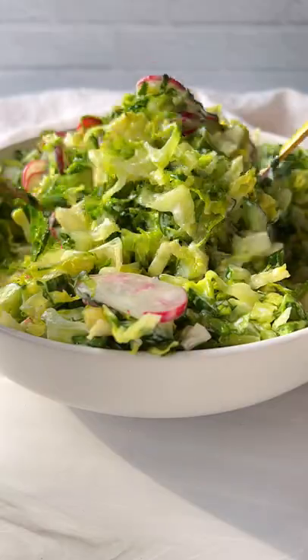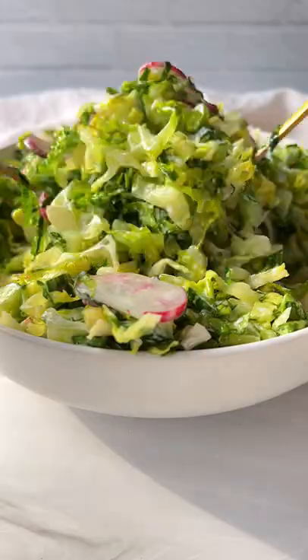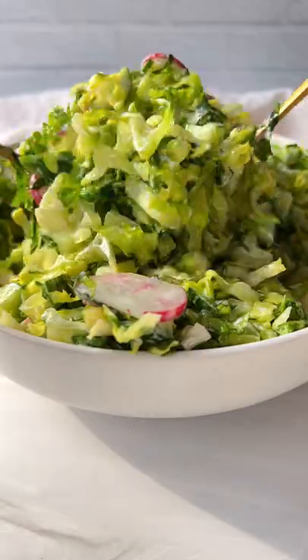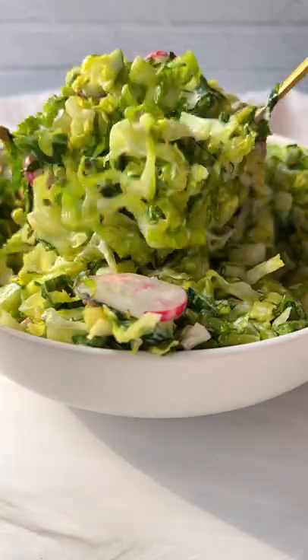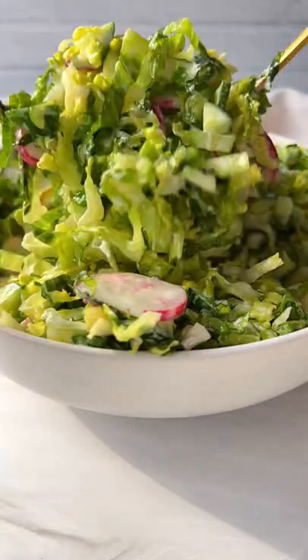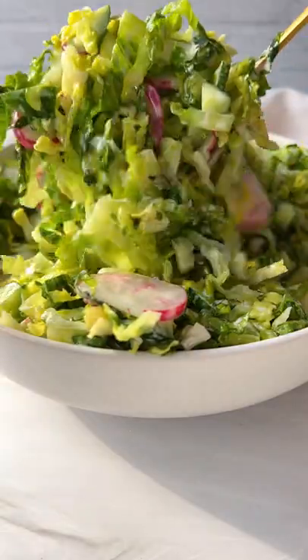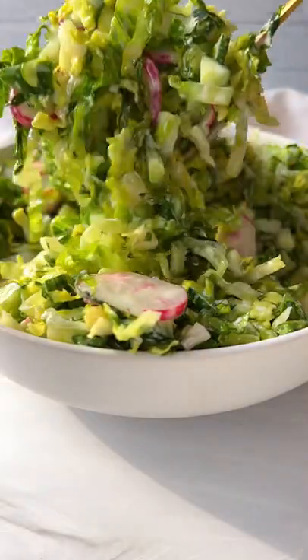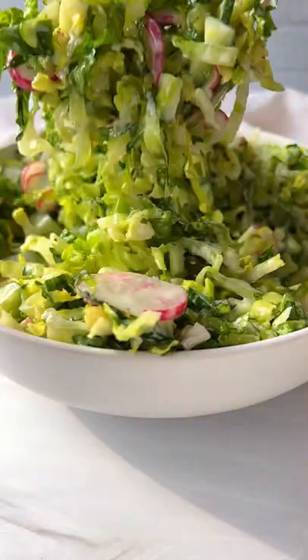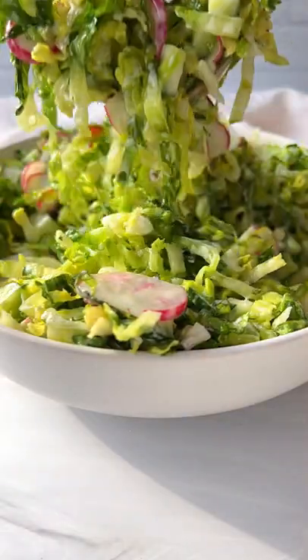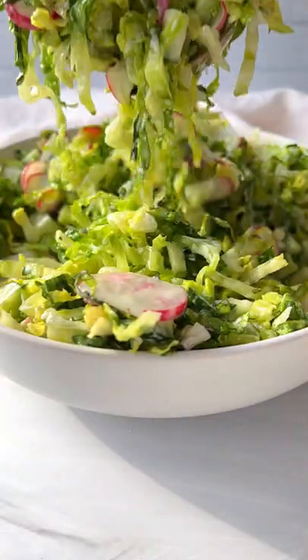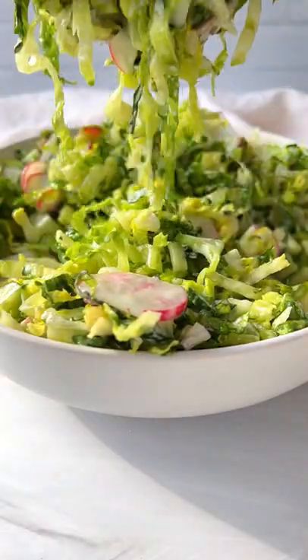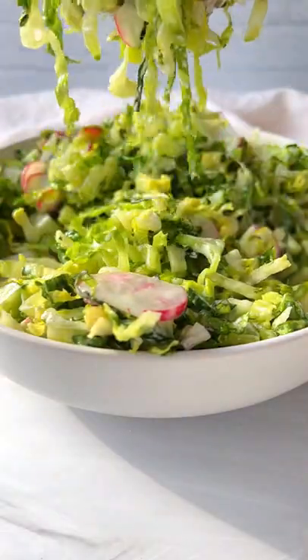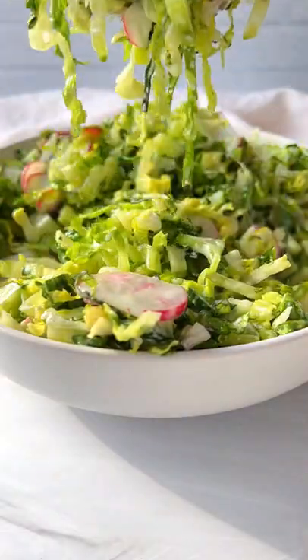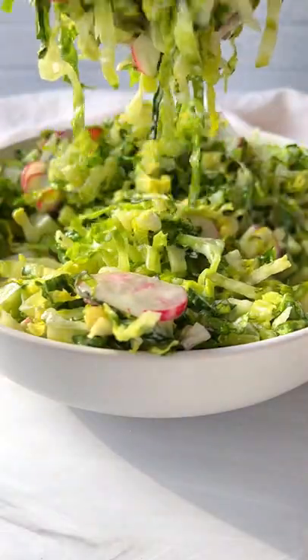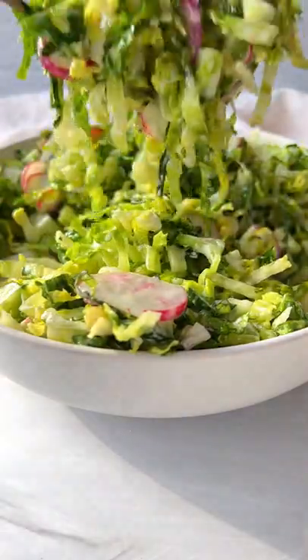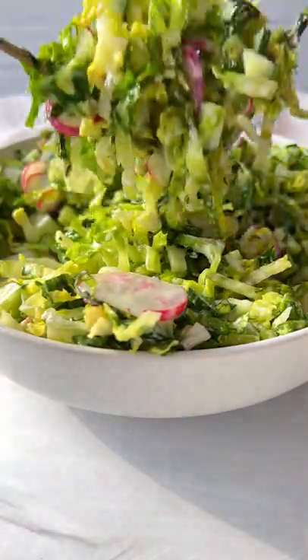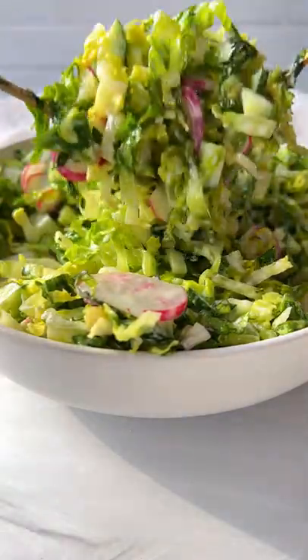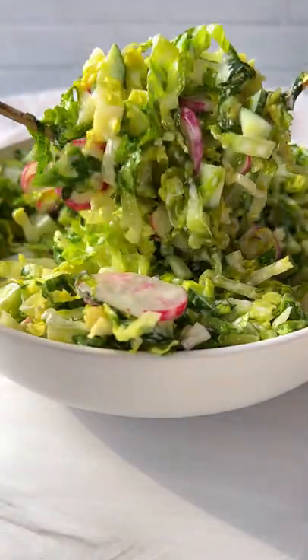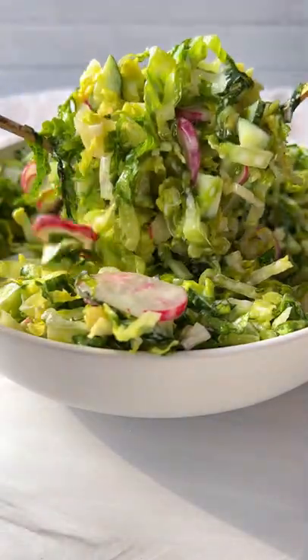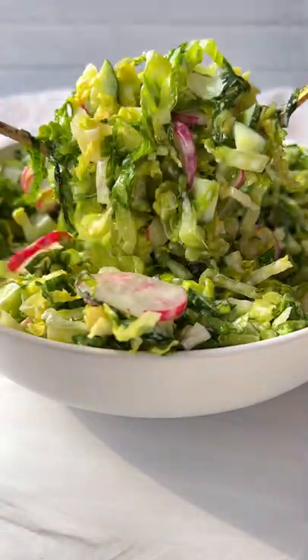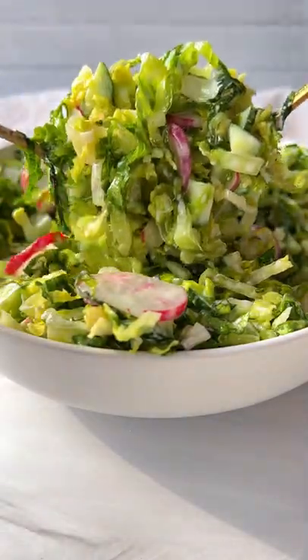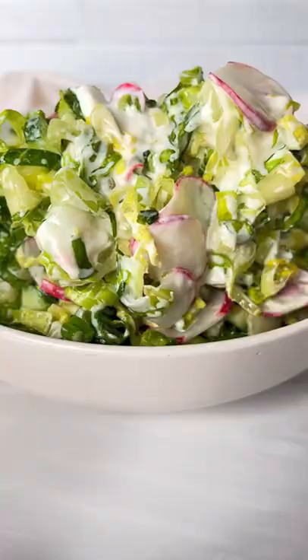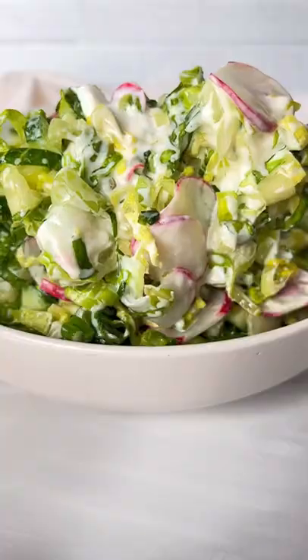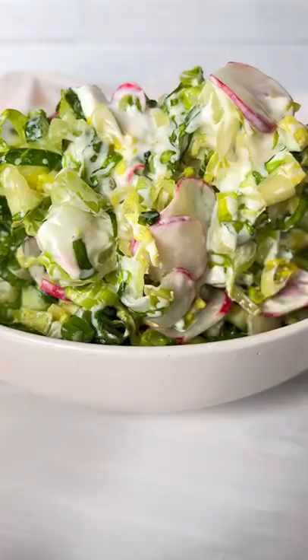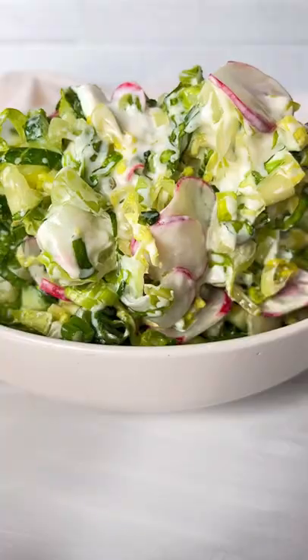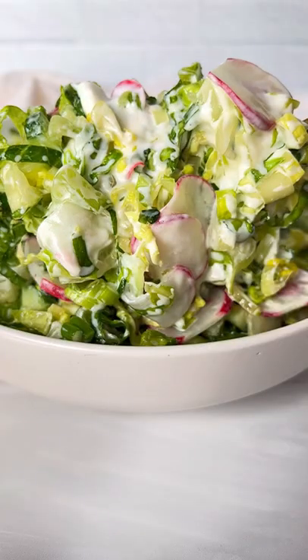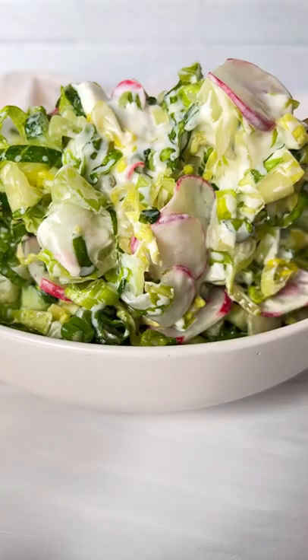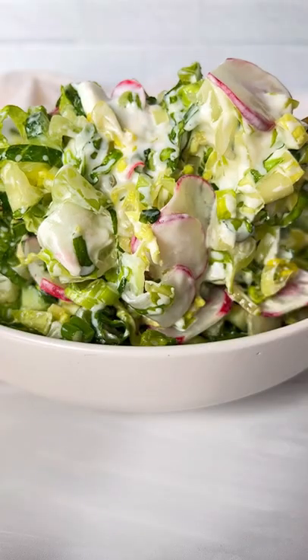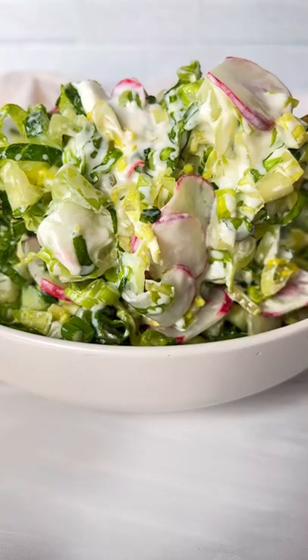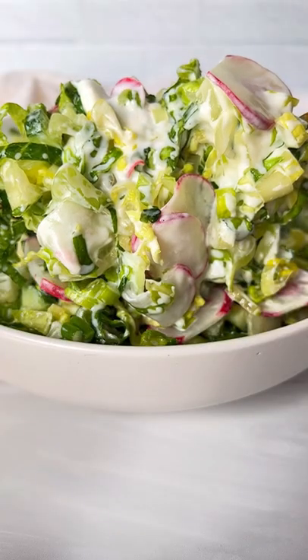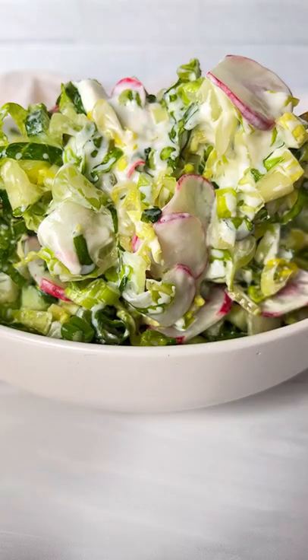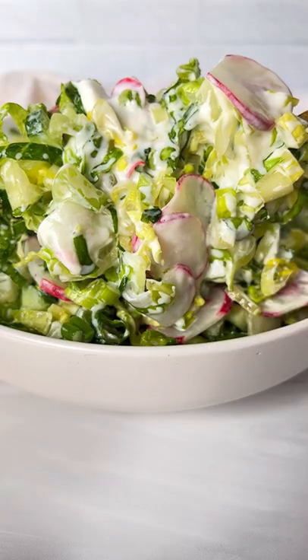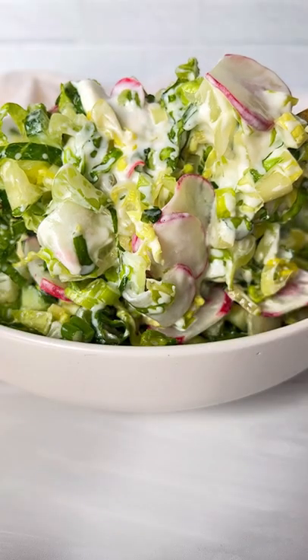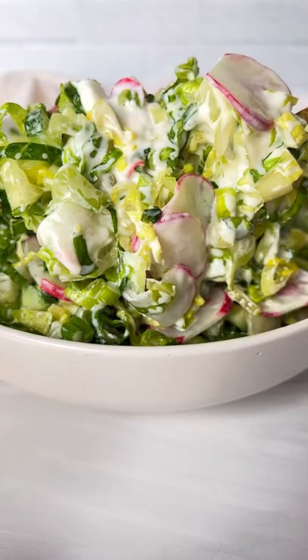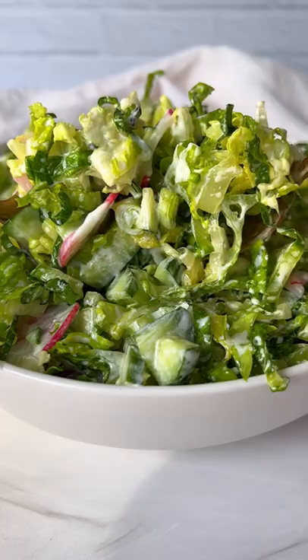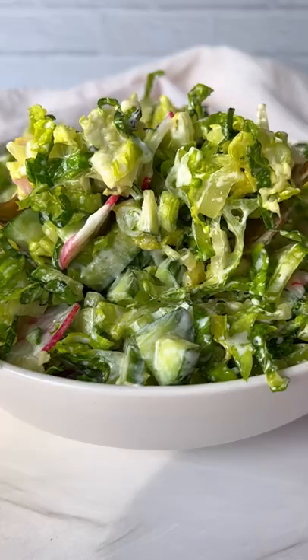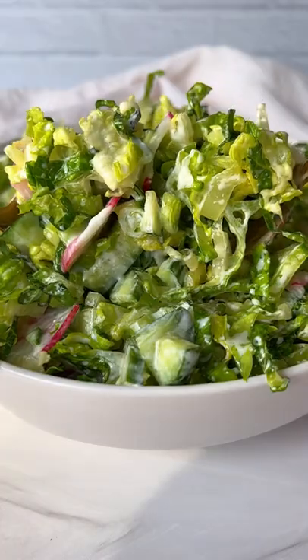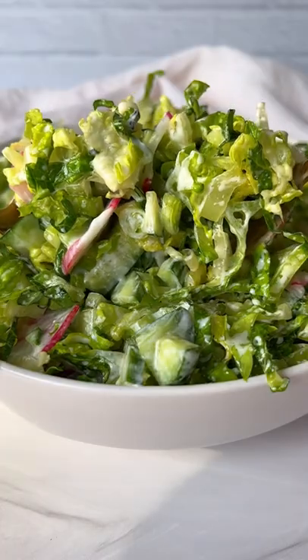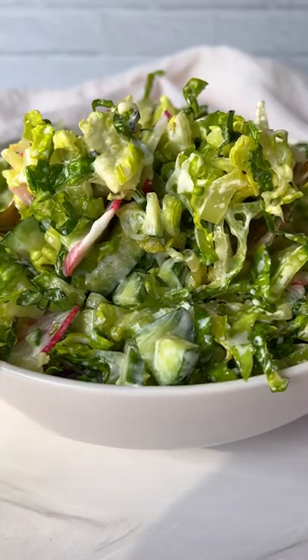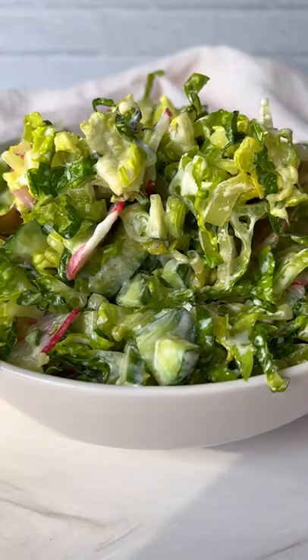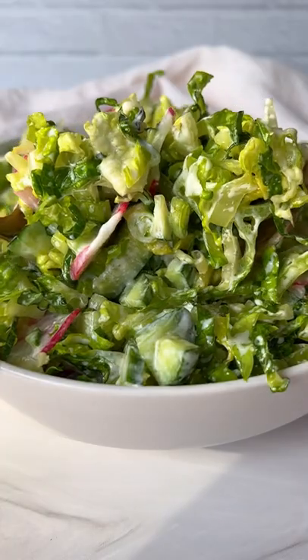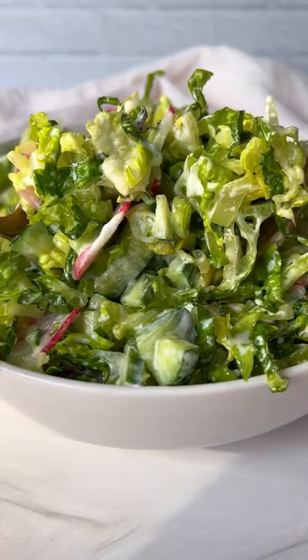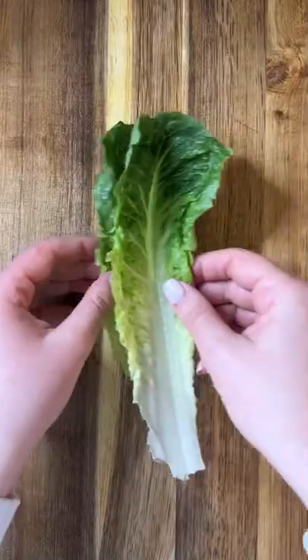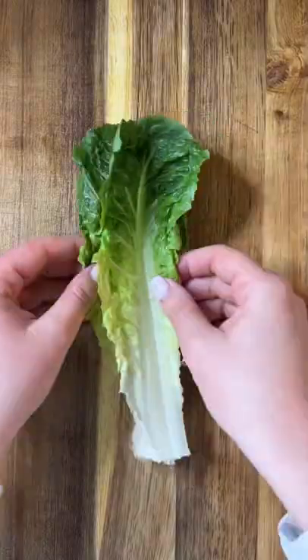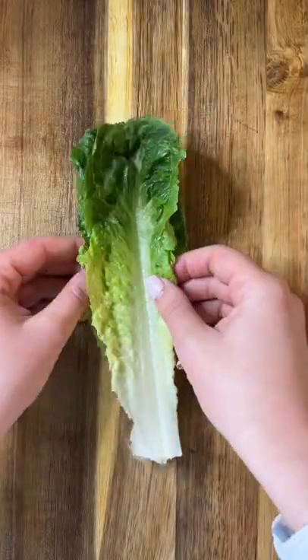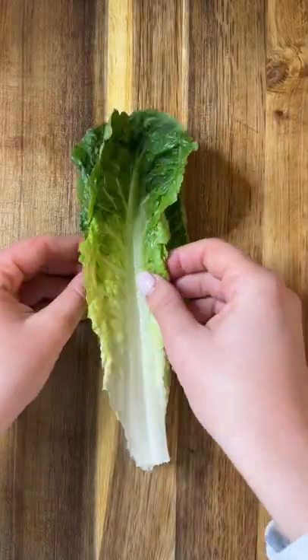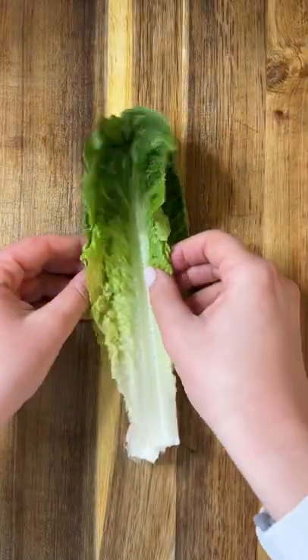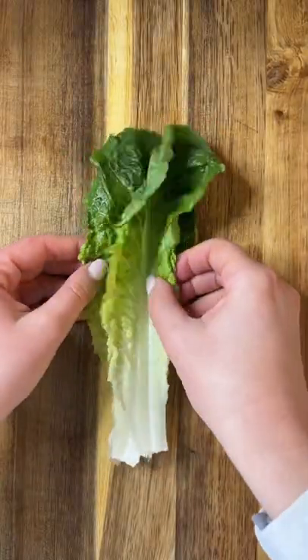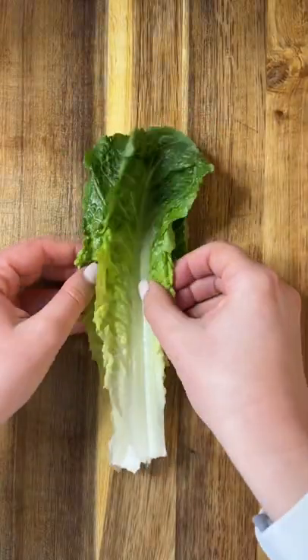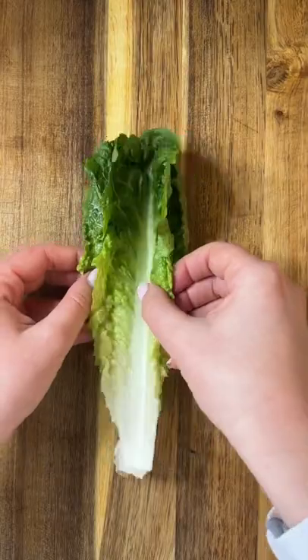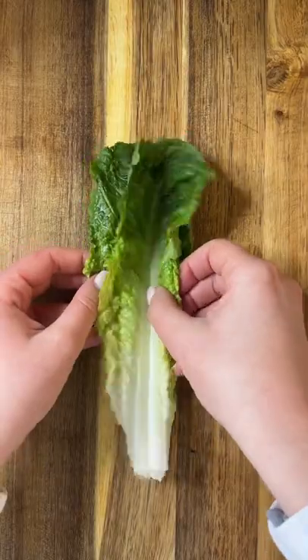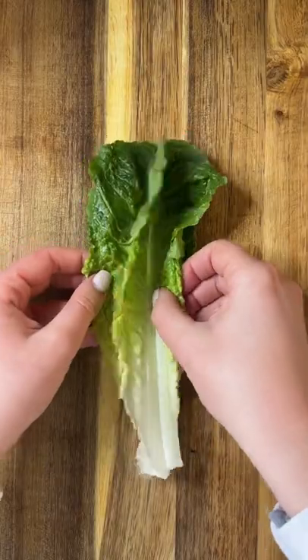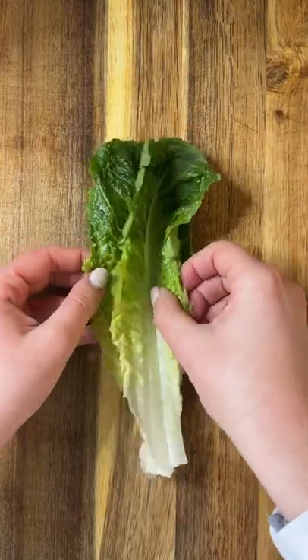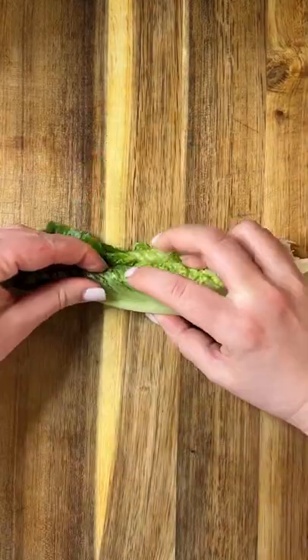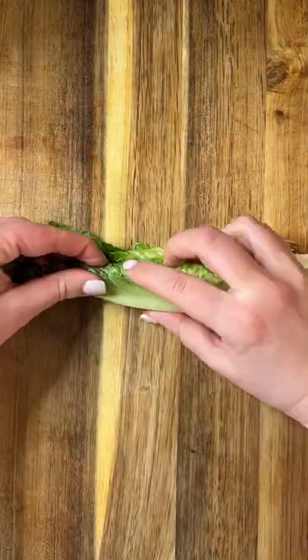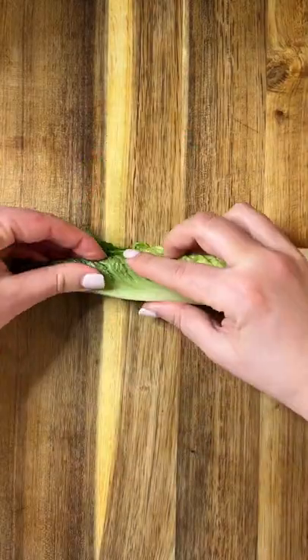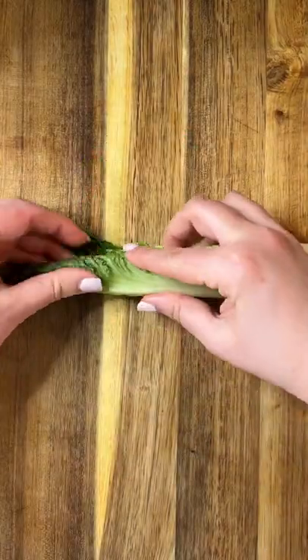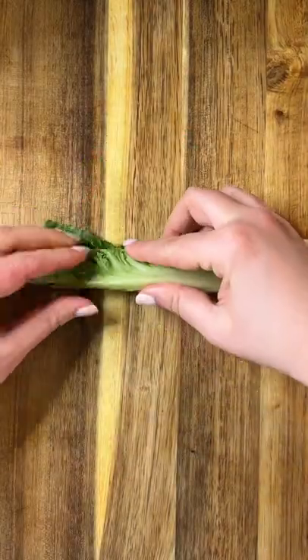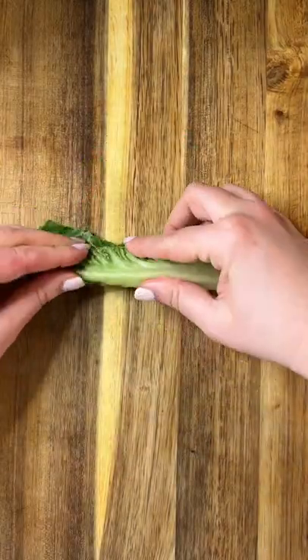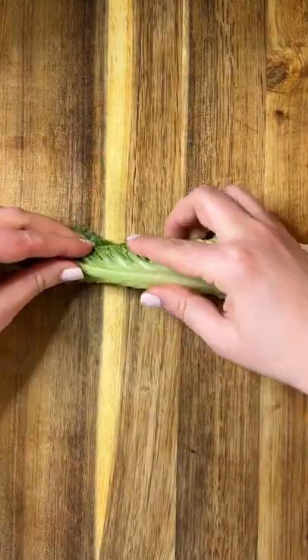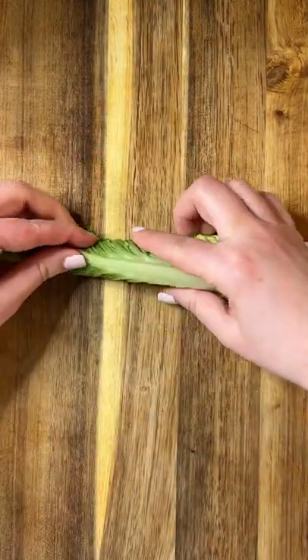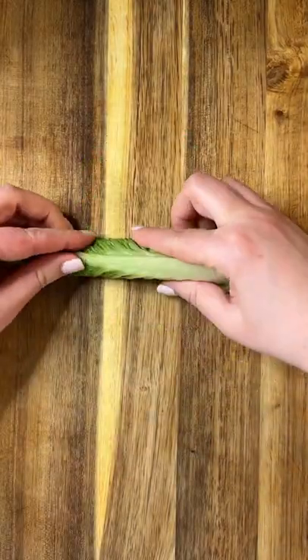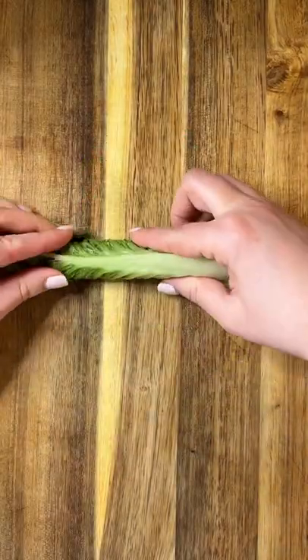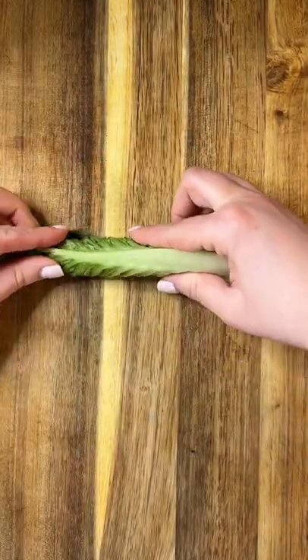If there's one salad you need to be making right now, it's my mom's healthiest, creamiest green salad with a dressing I can chug. Let's go.